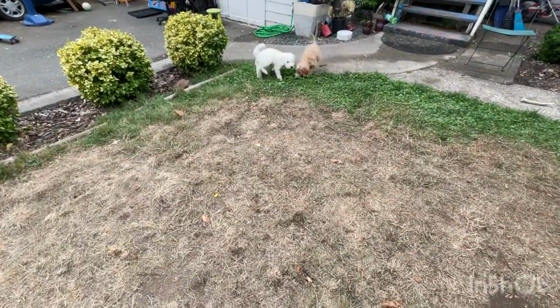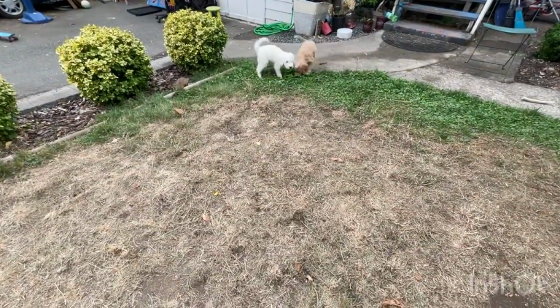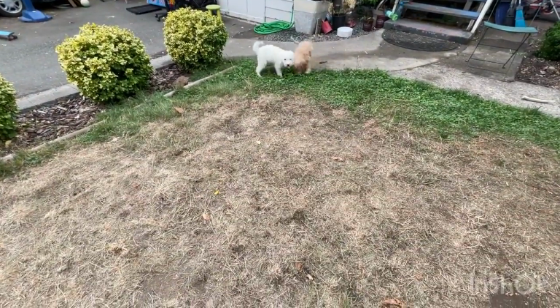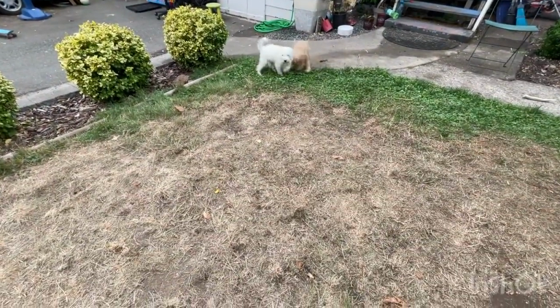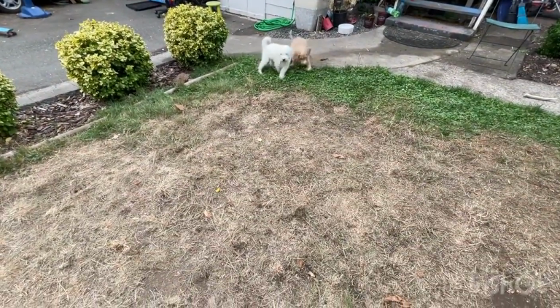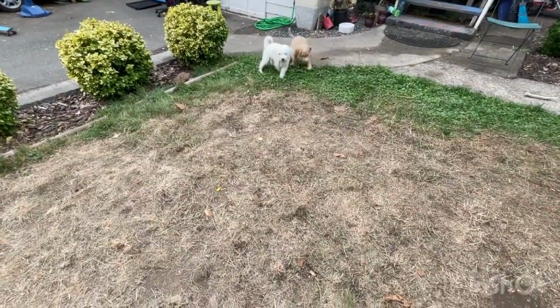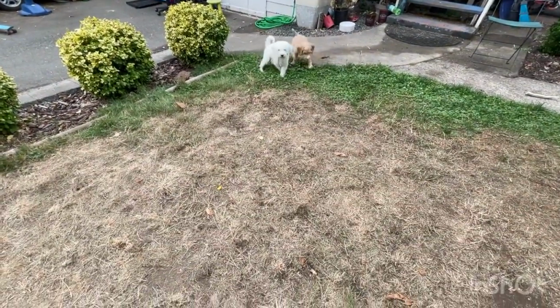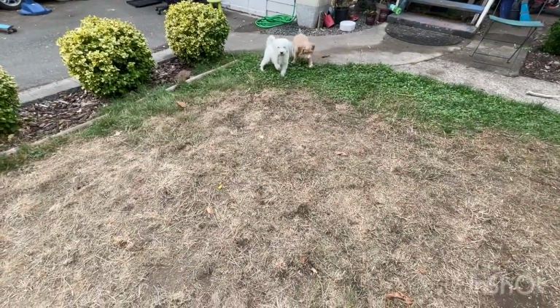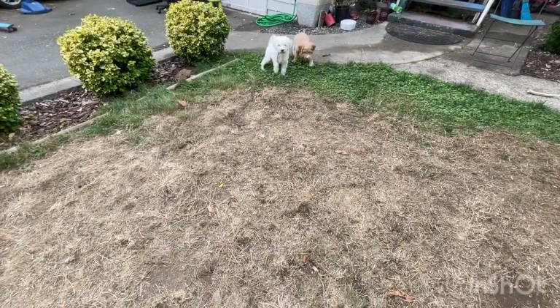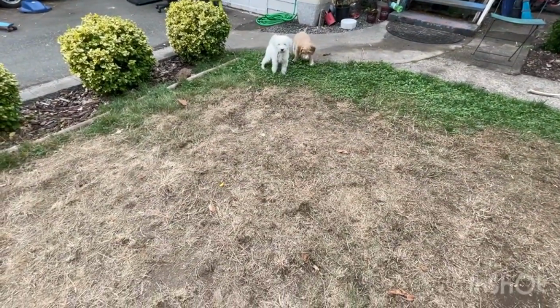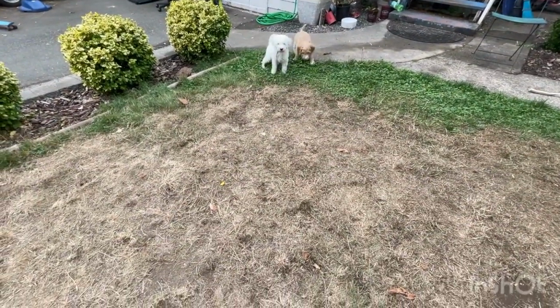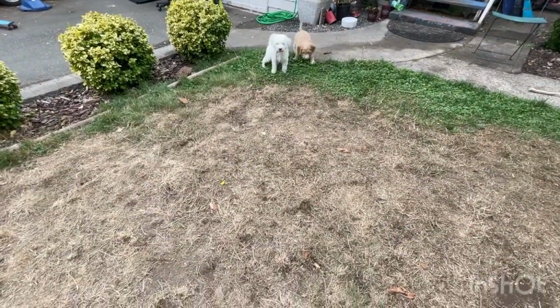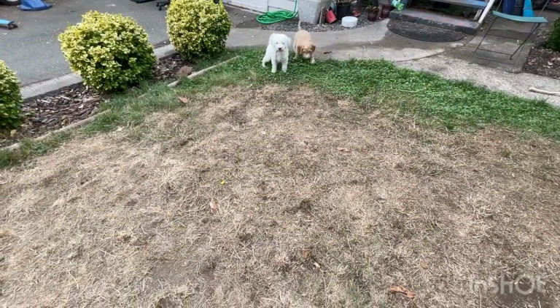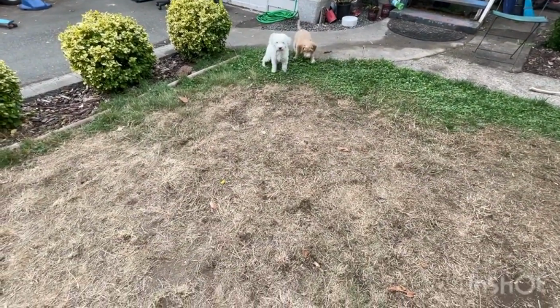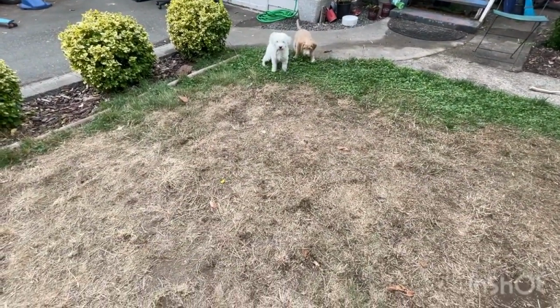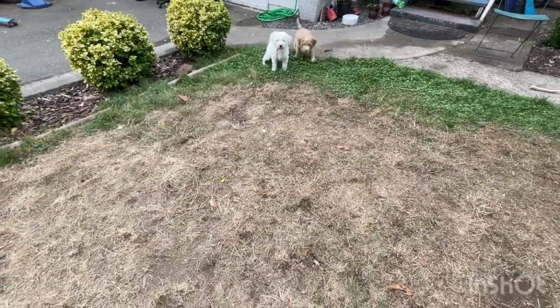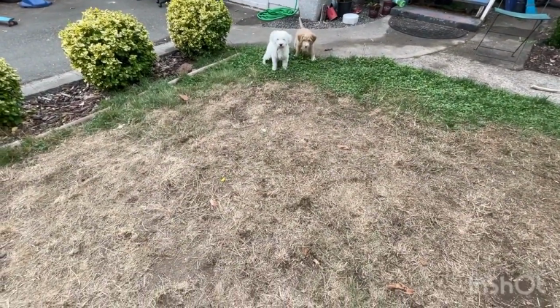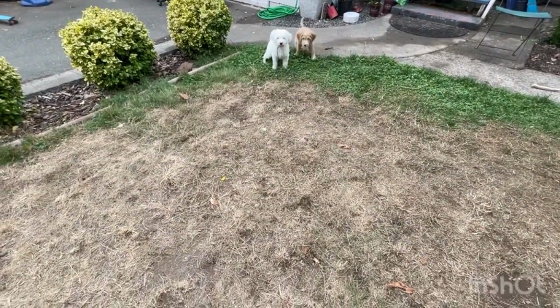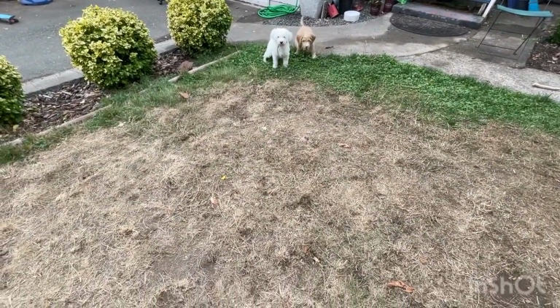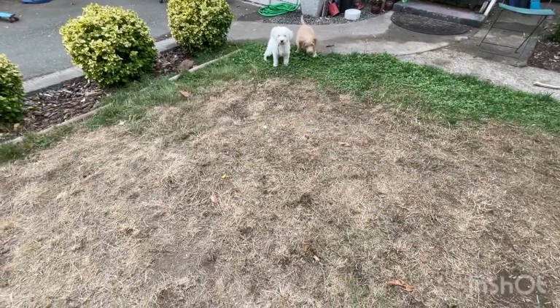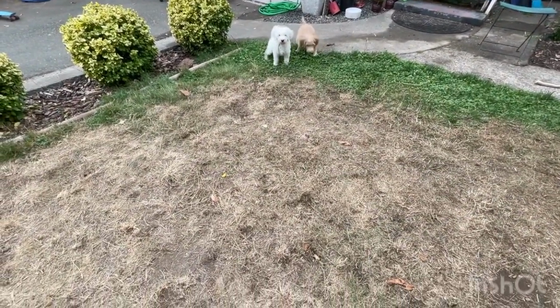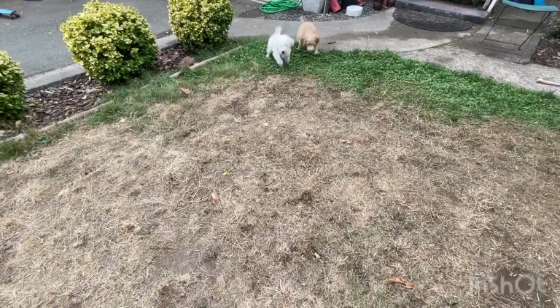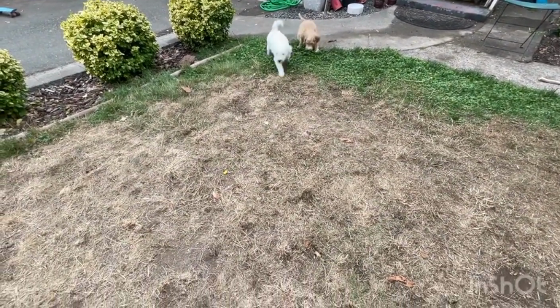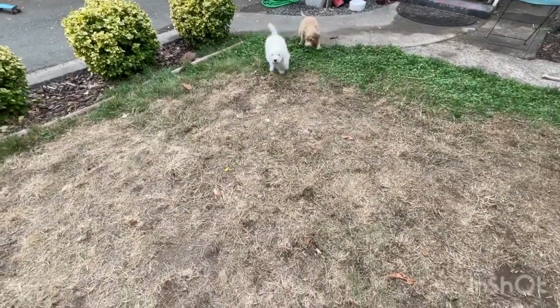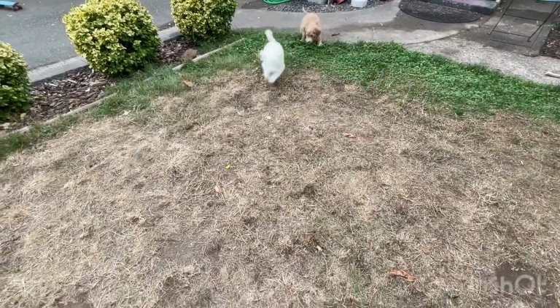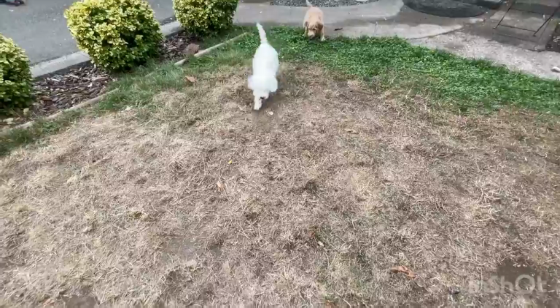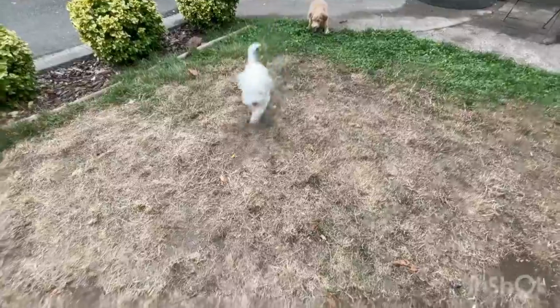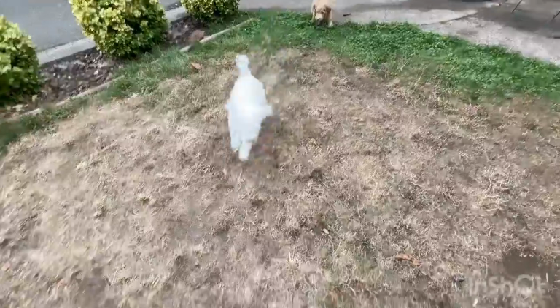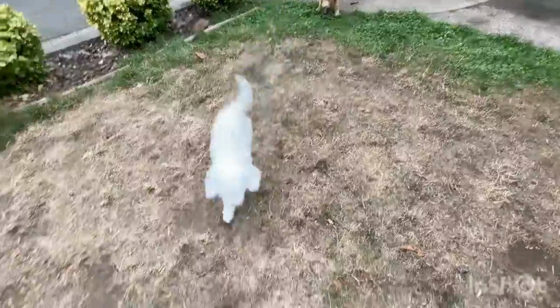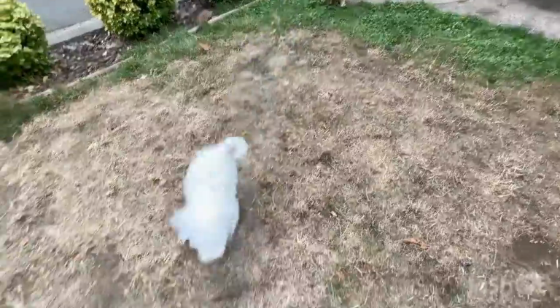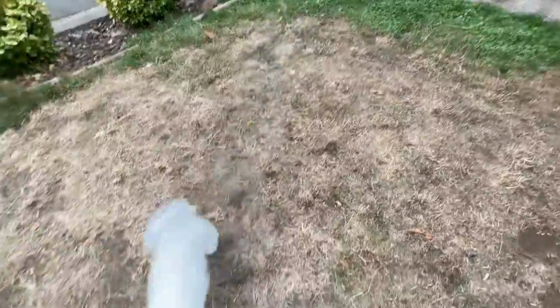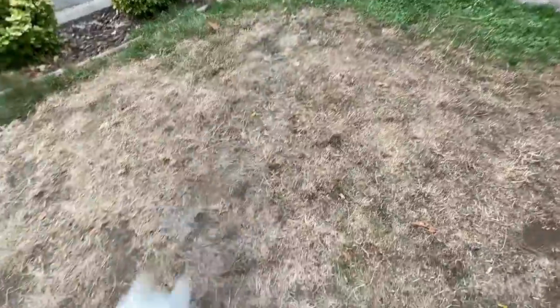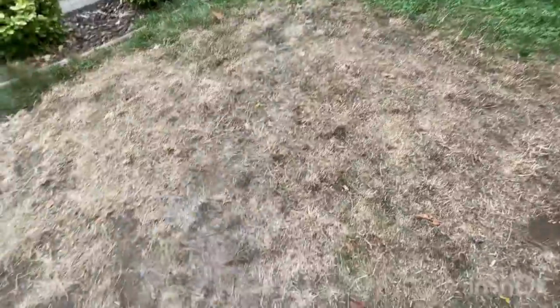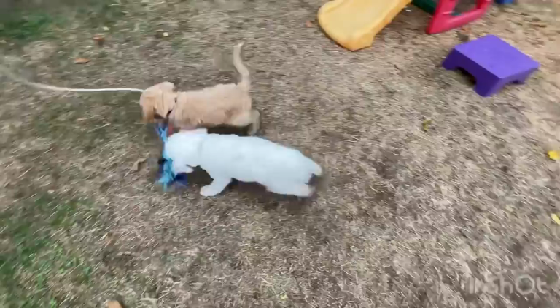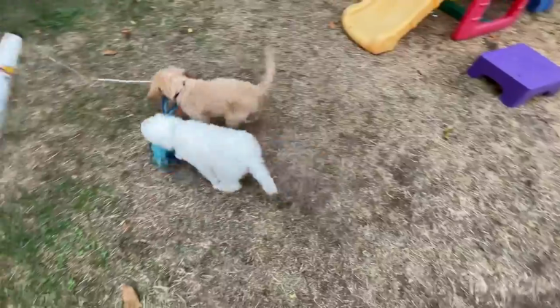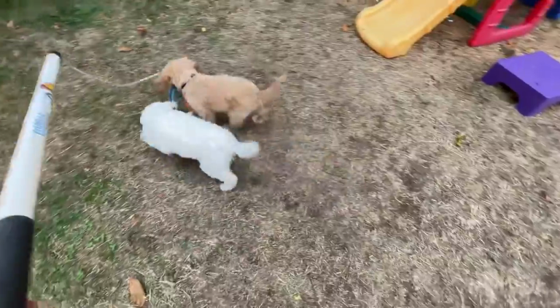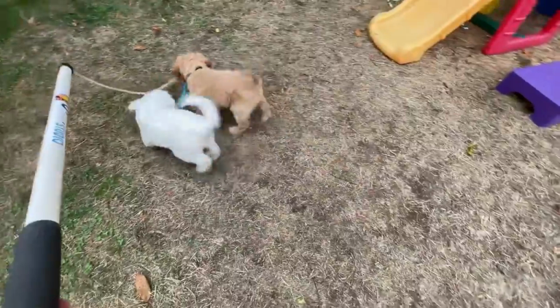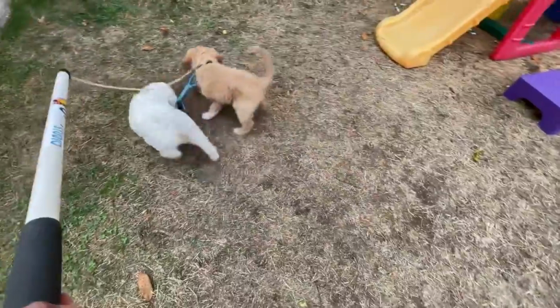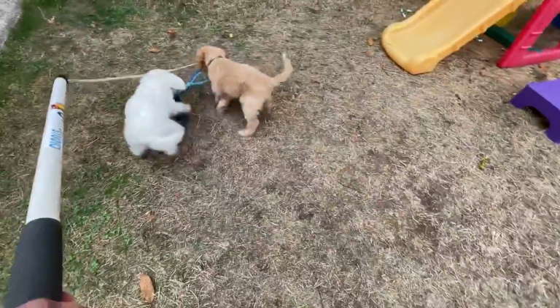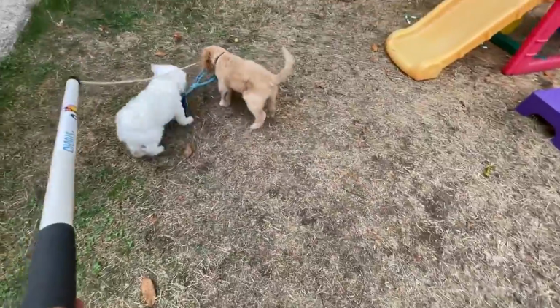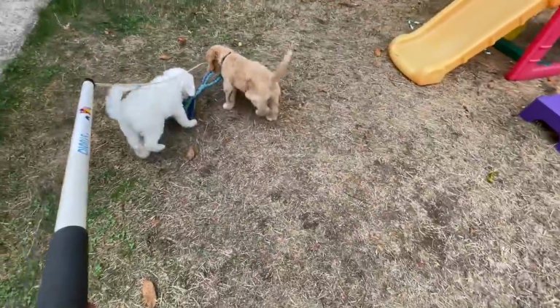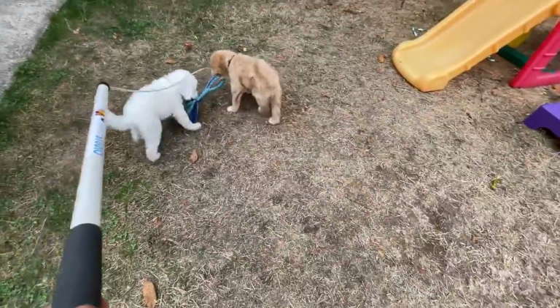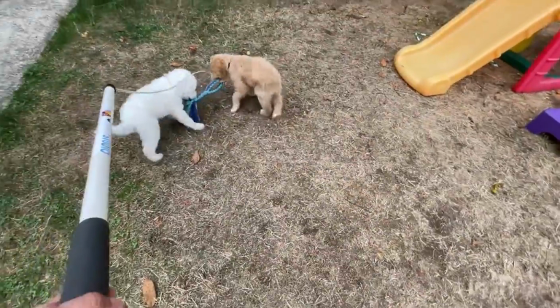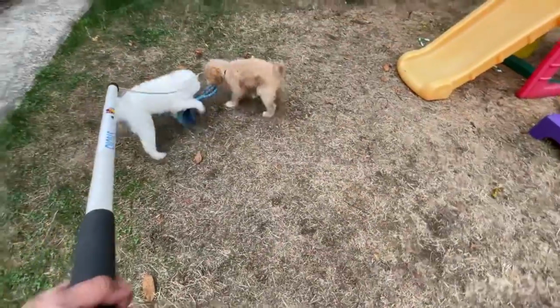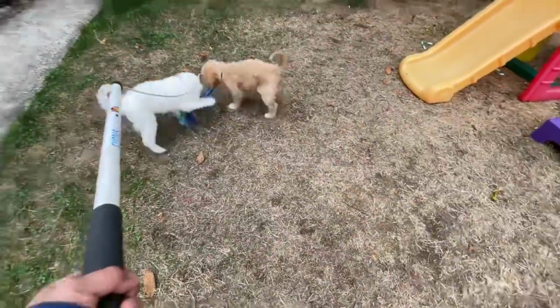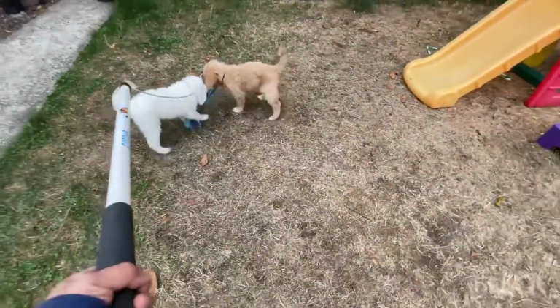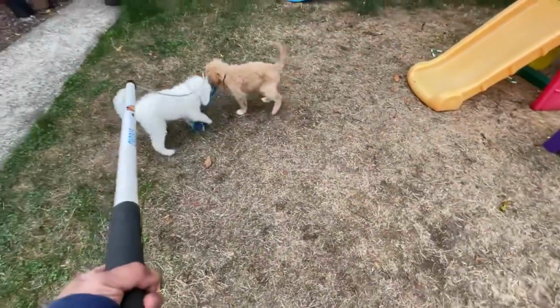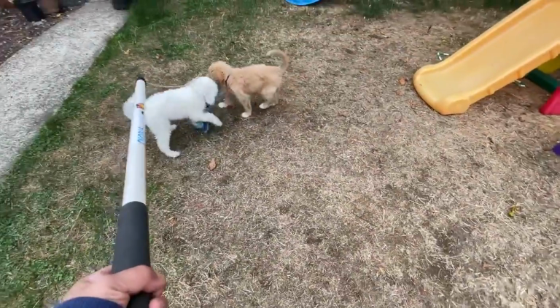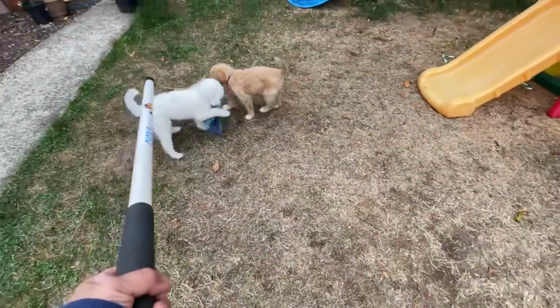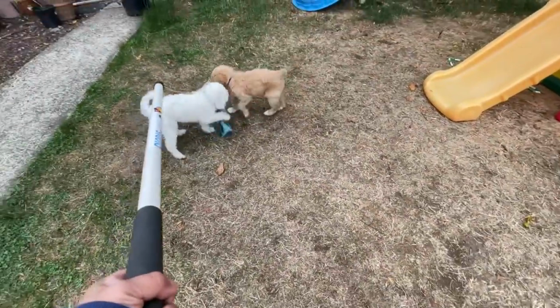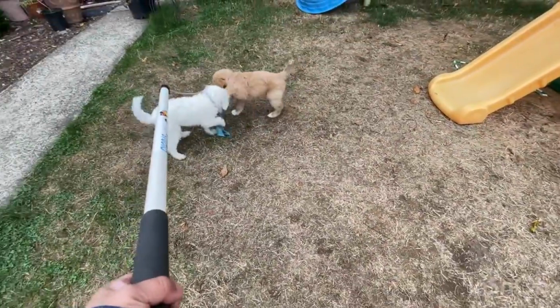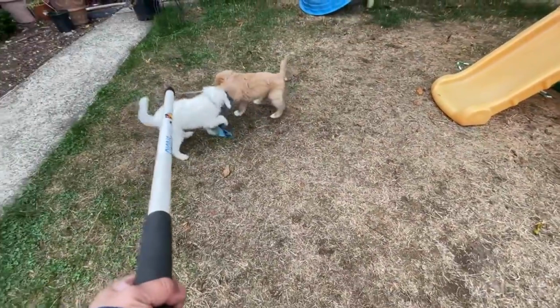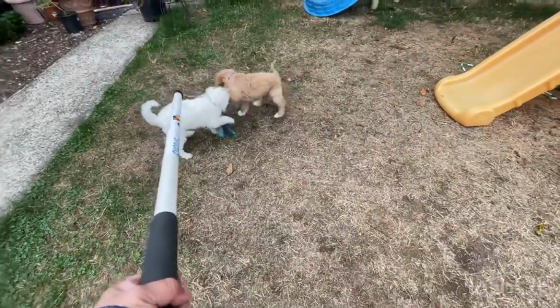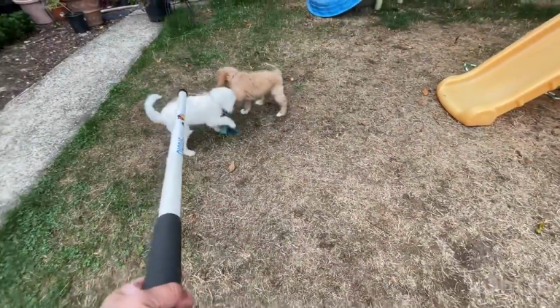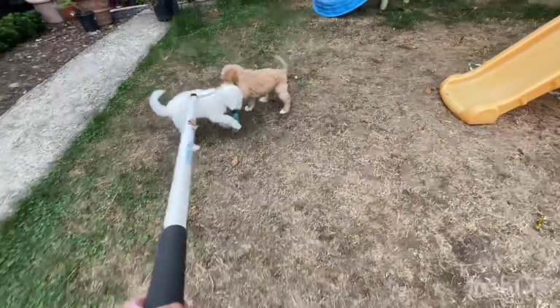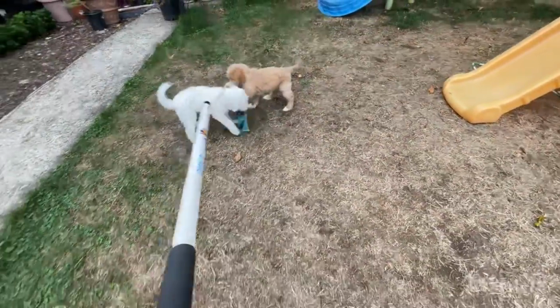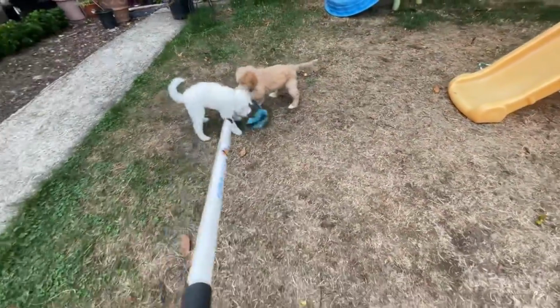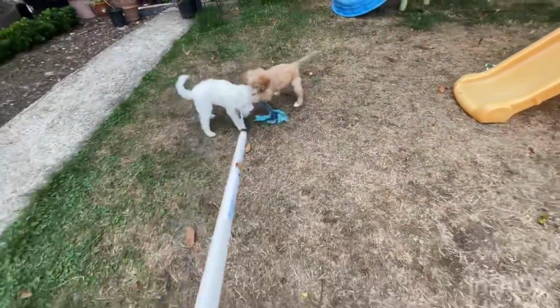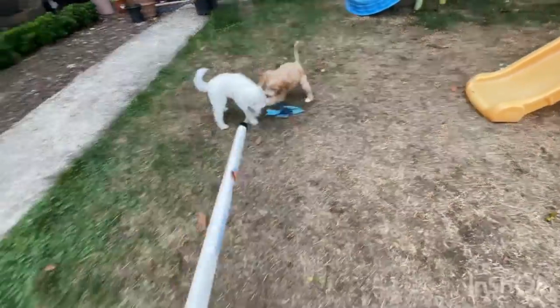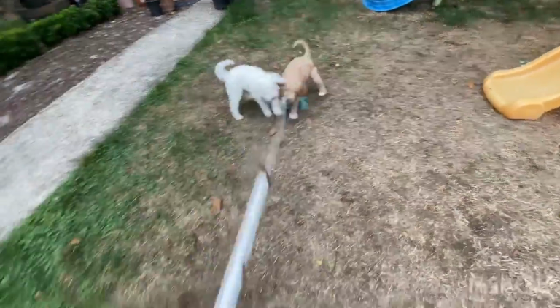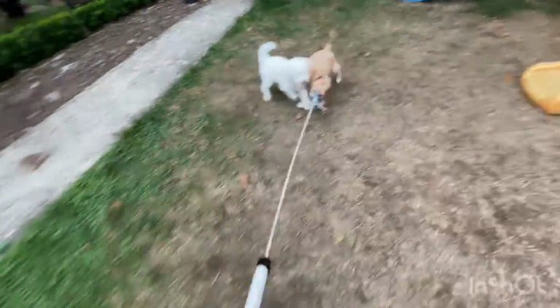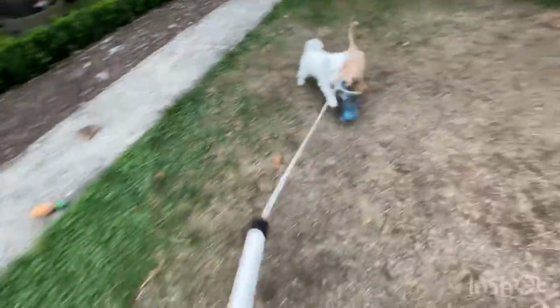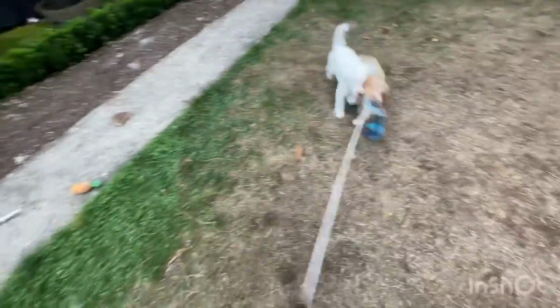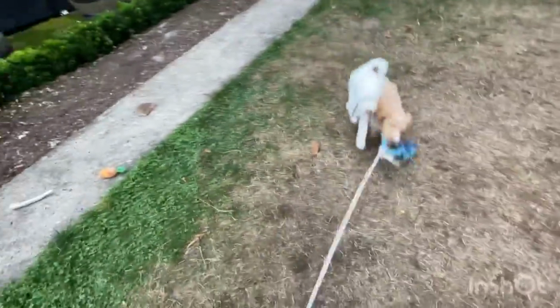There he is. He's pottying. Good boy. Good boy. Got it. He's got it.